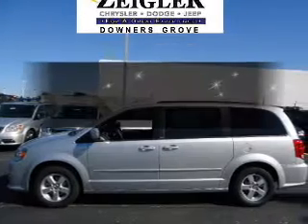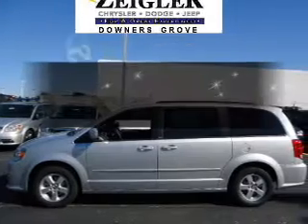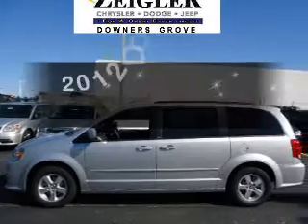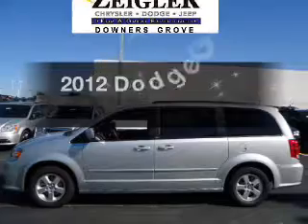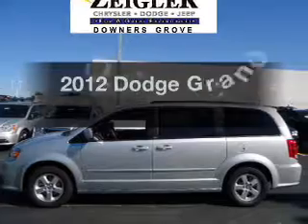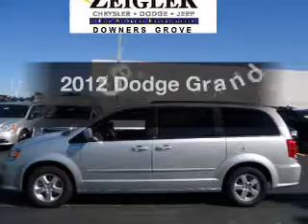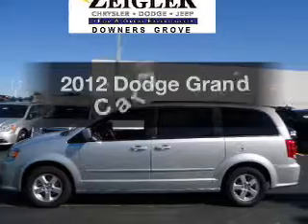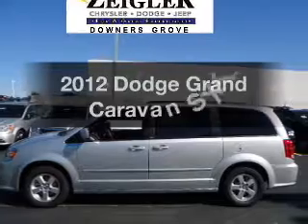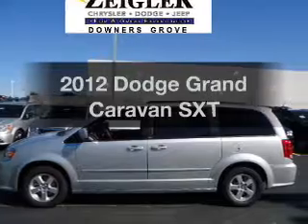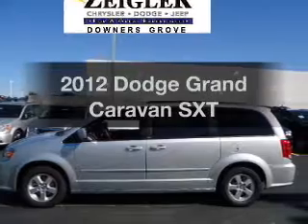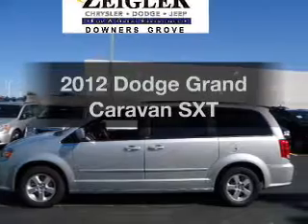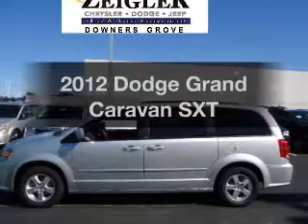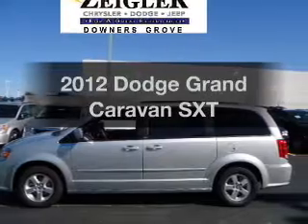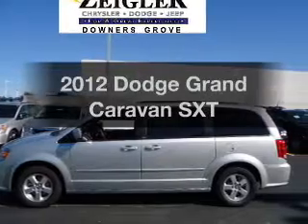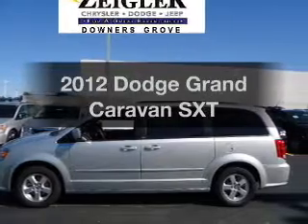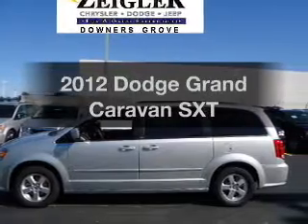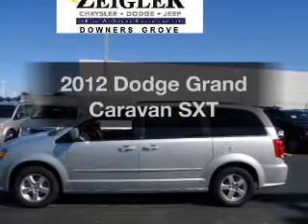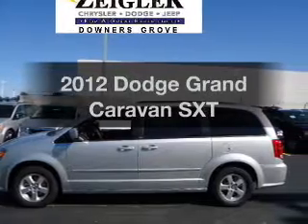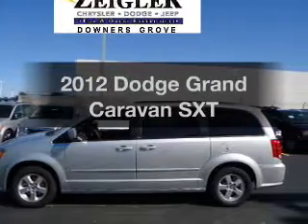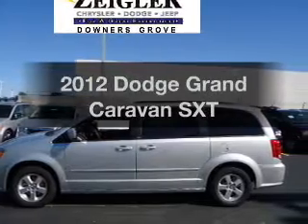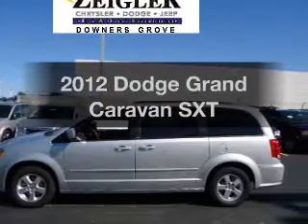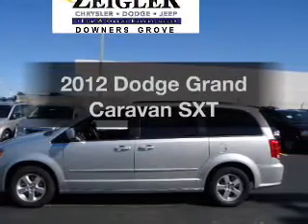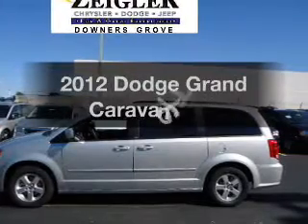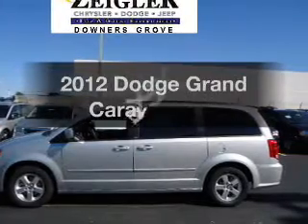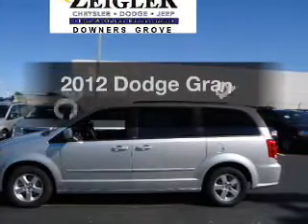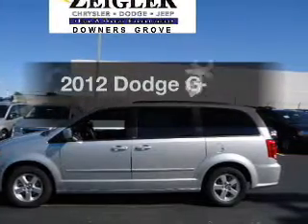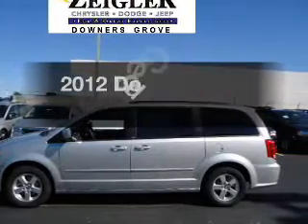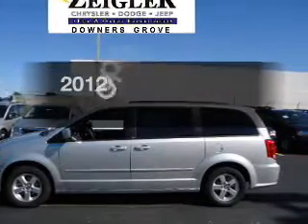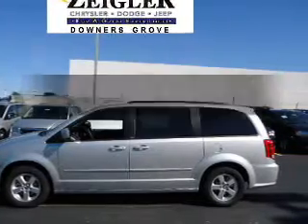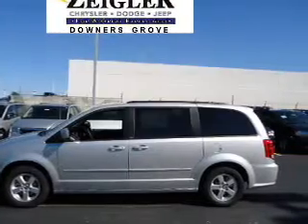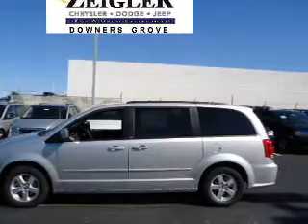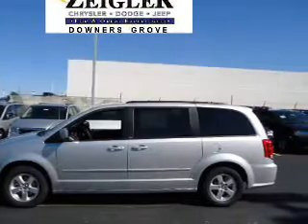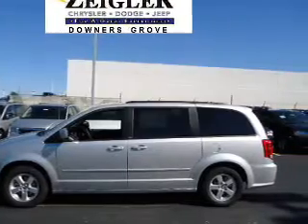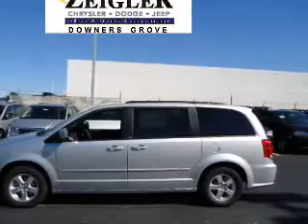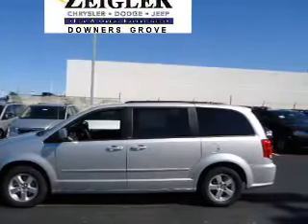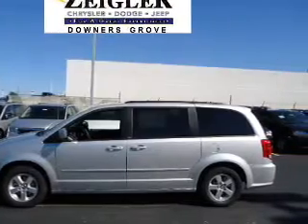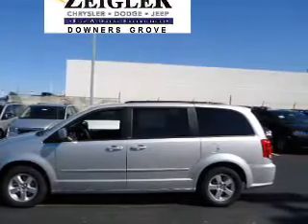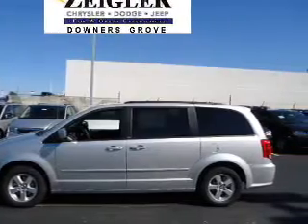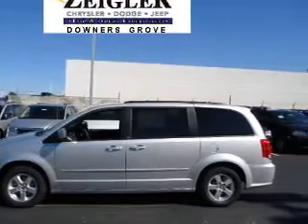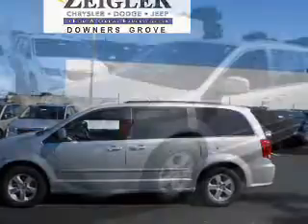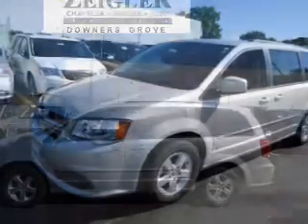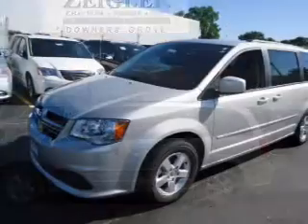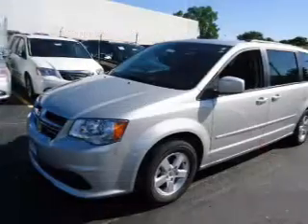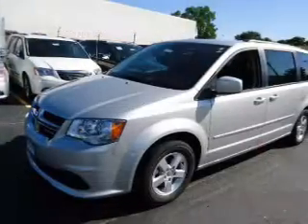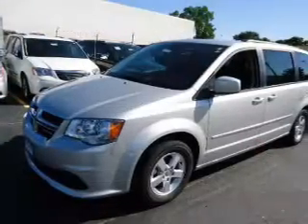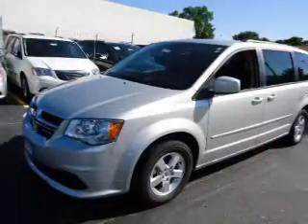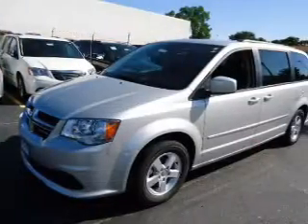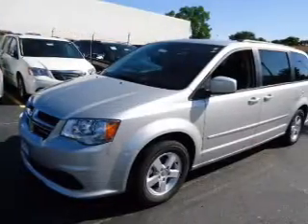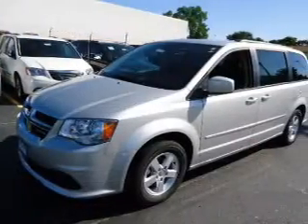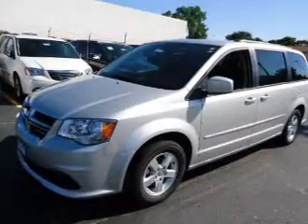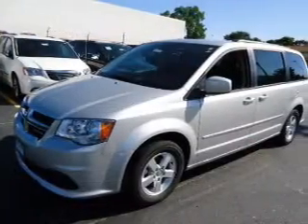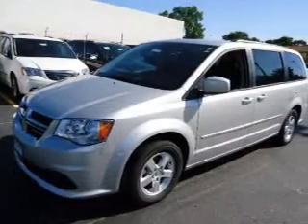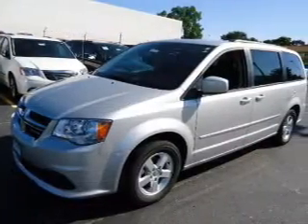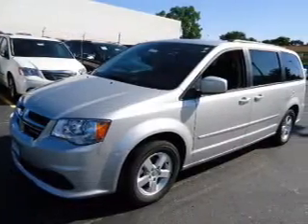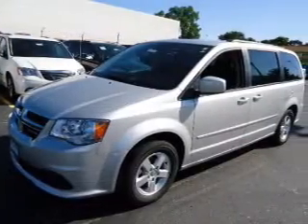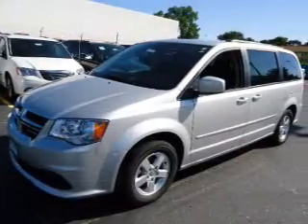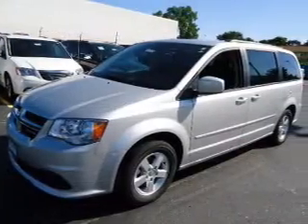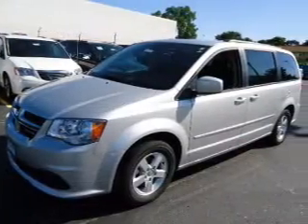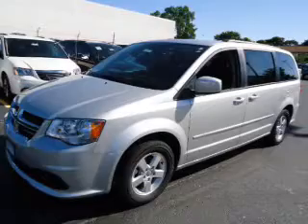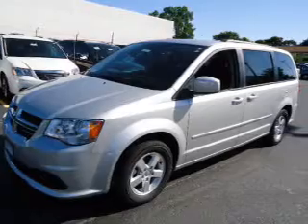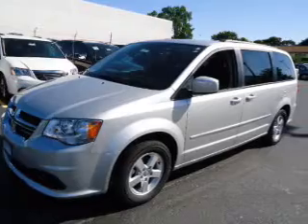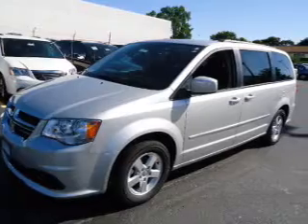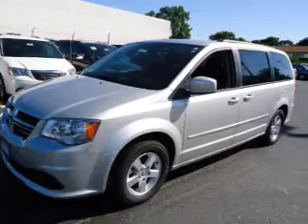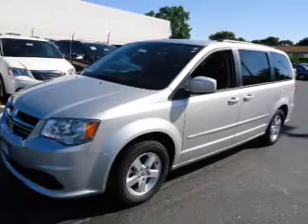Introducing the 2012 Dodge Grand Caravan. If you're looking for an automobile with great attributes, look no further.